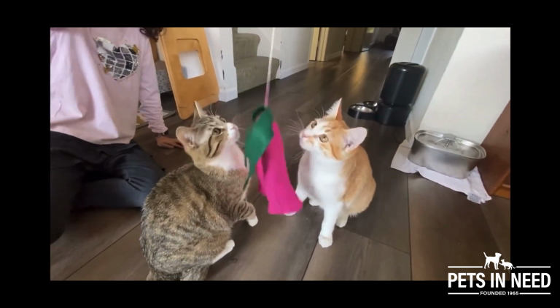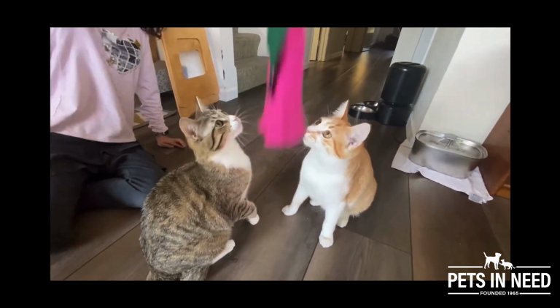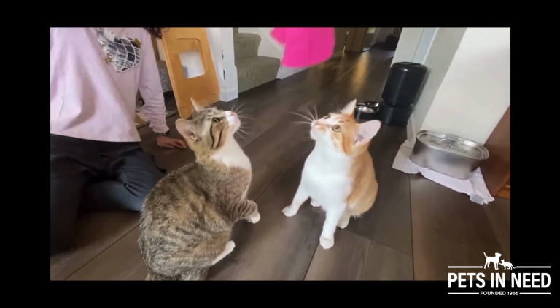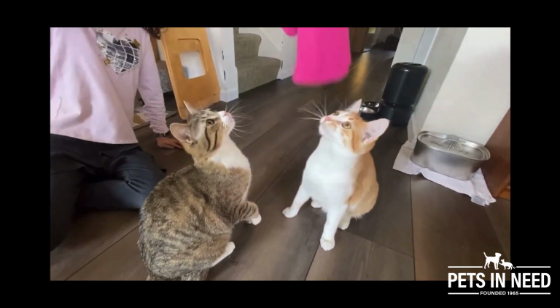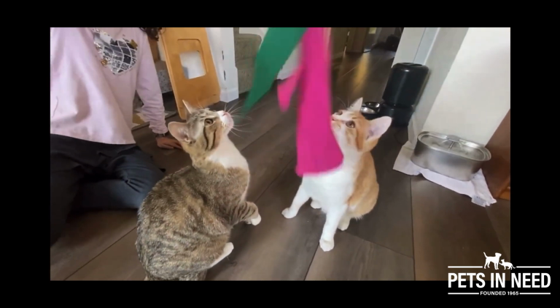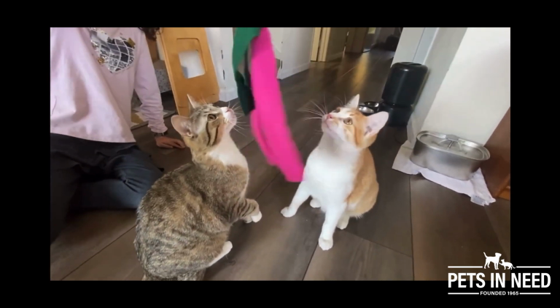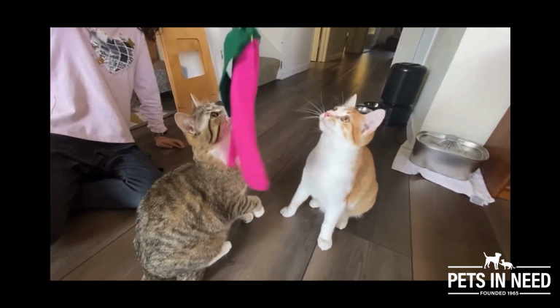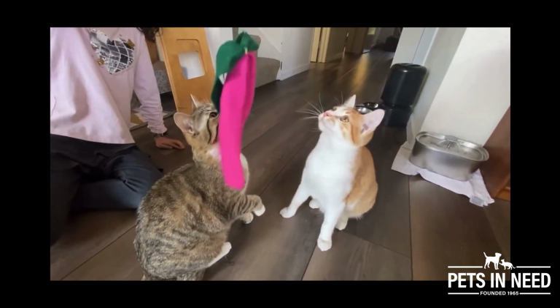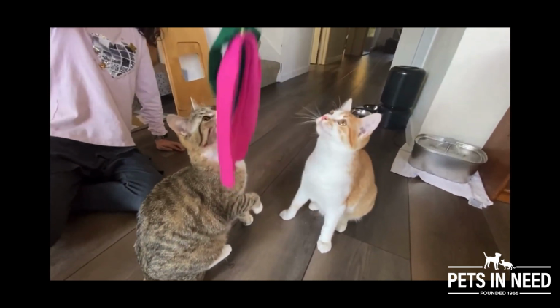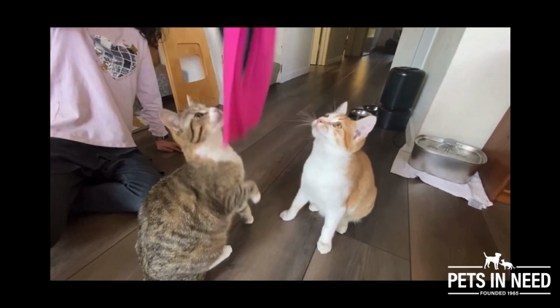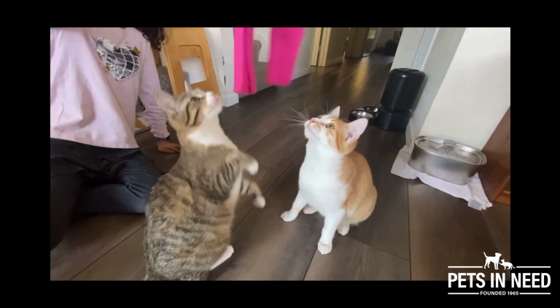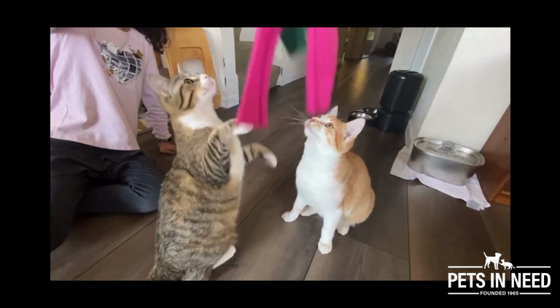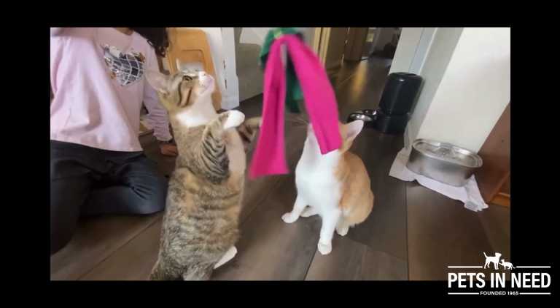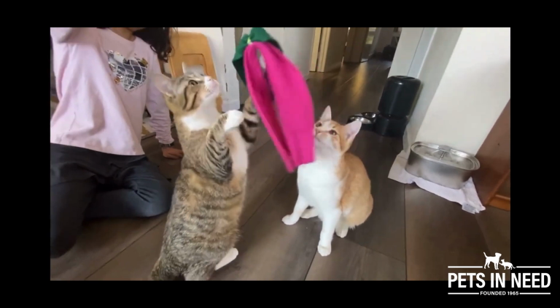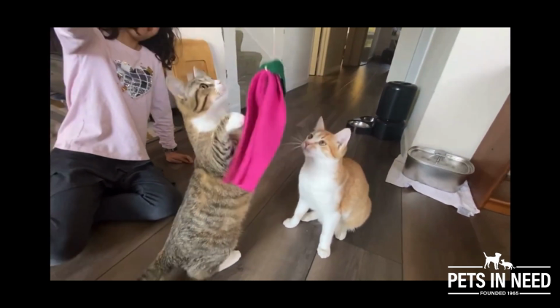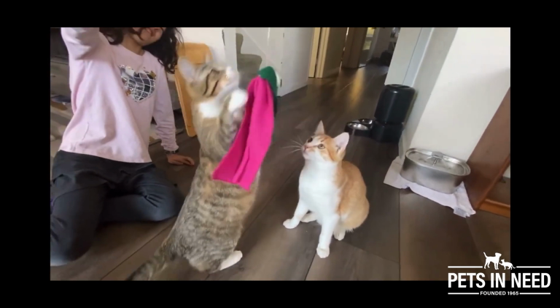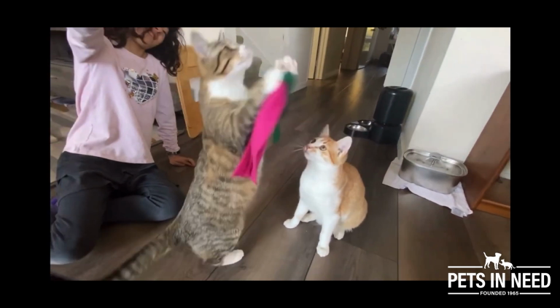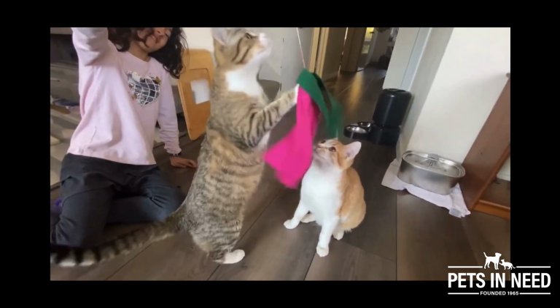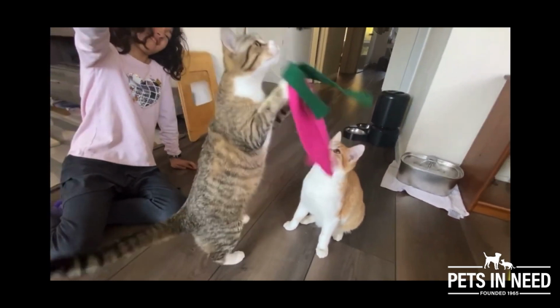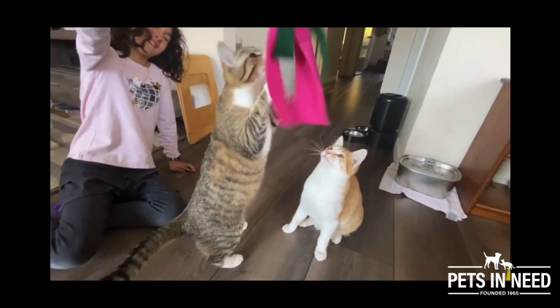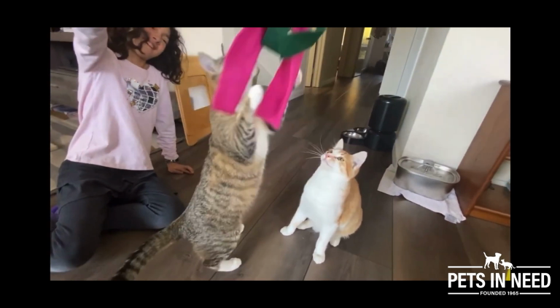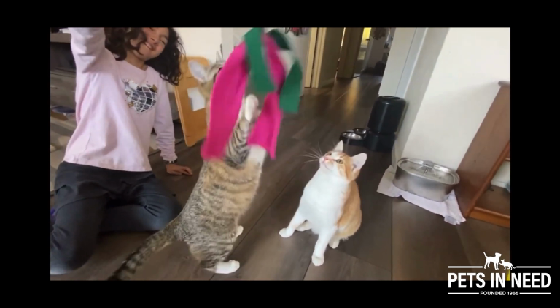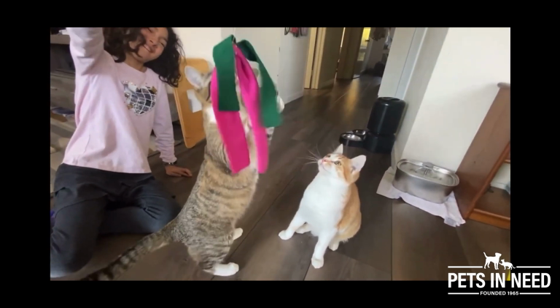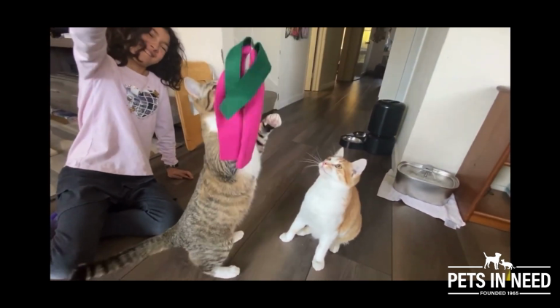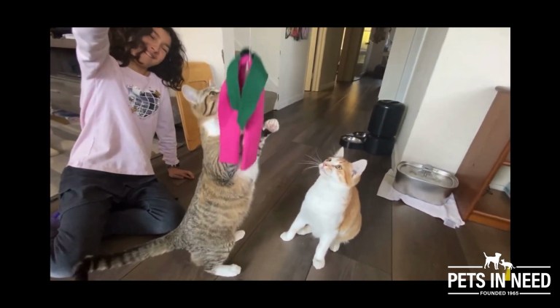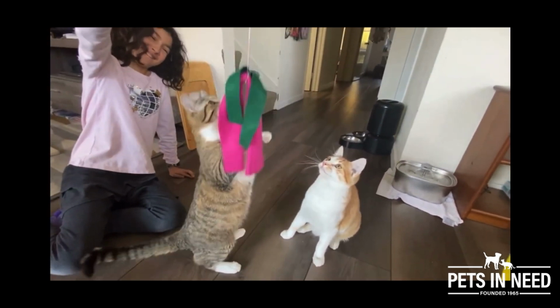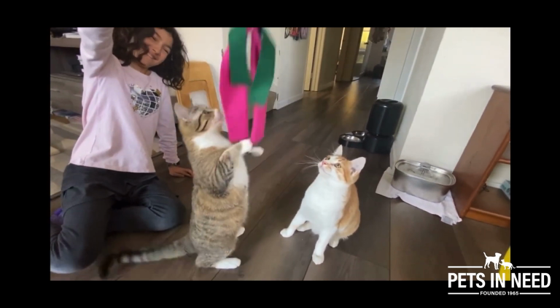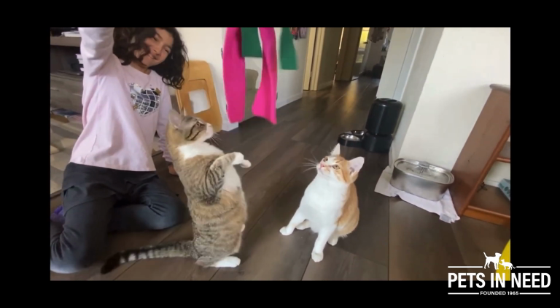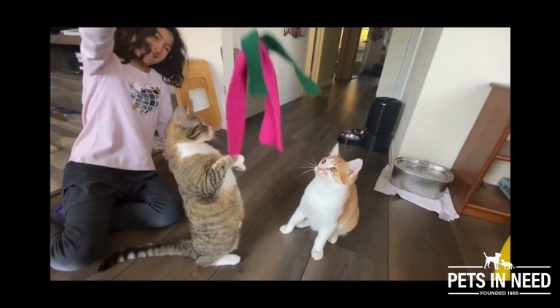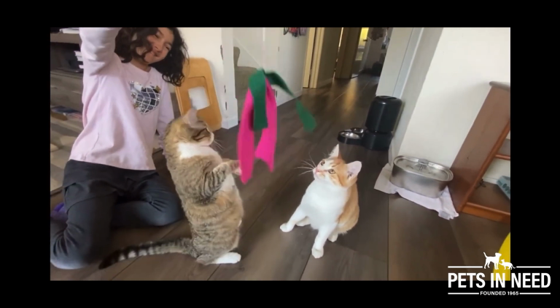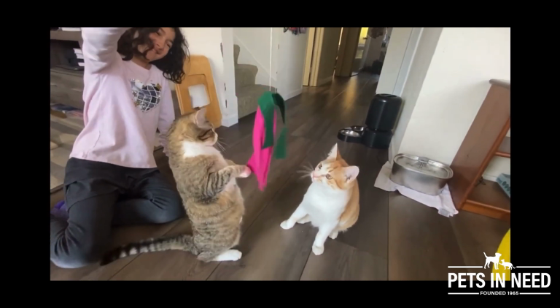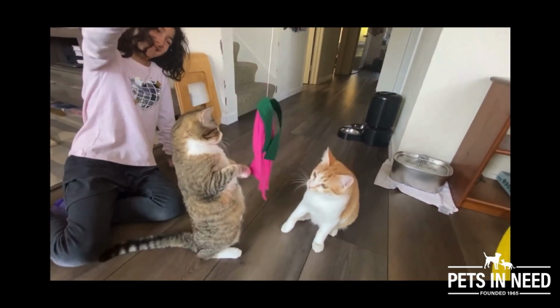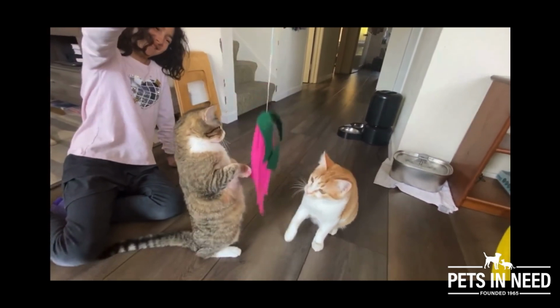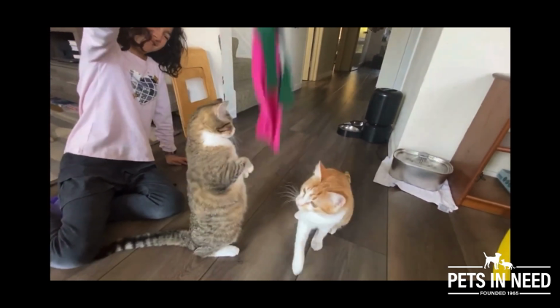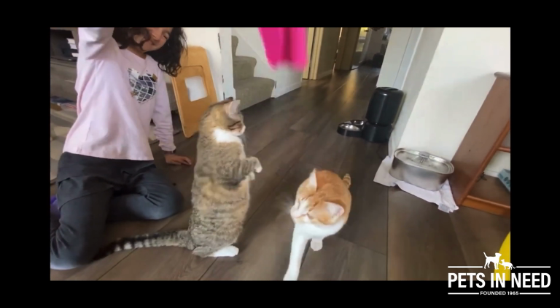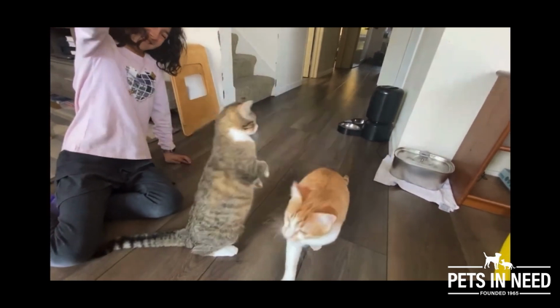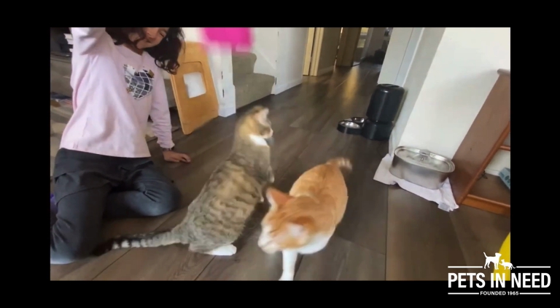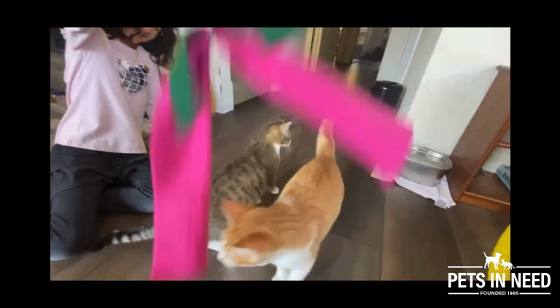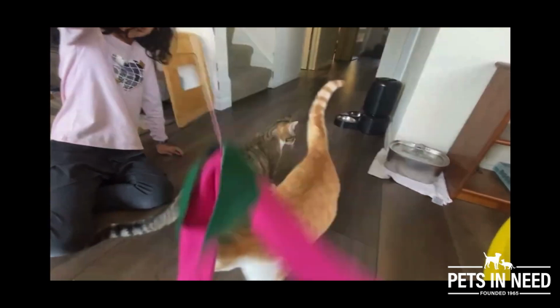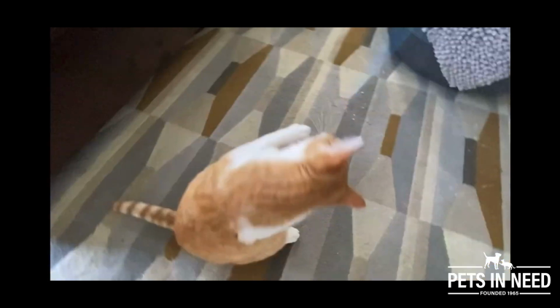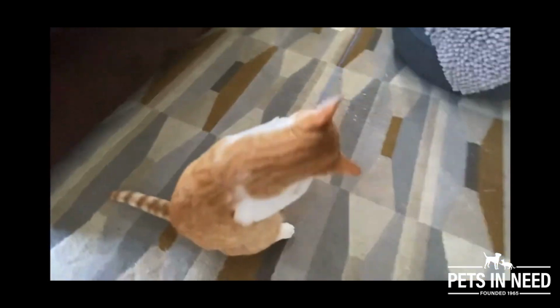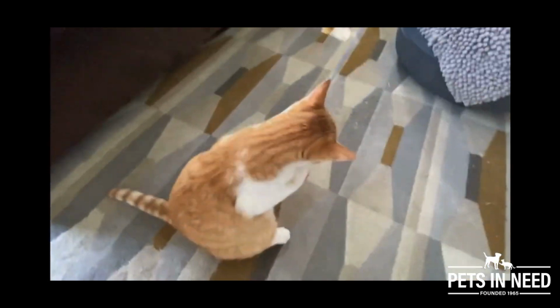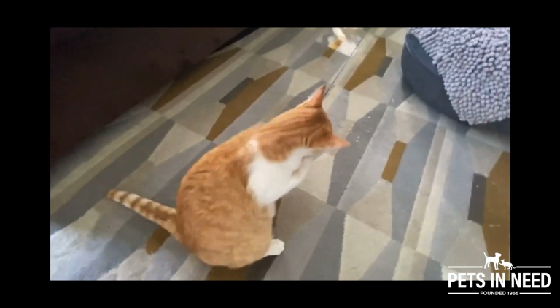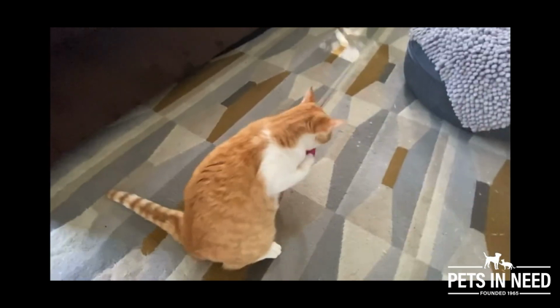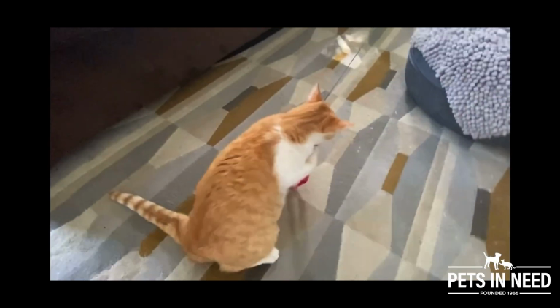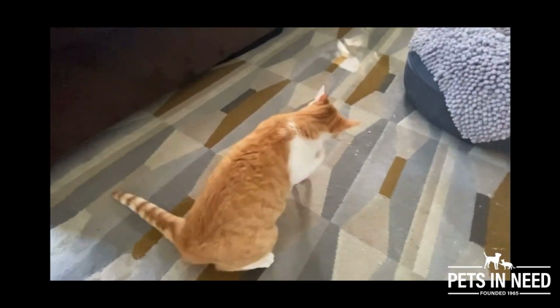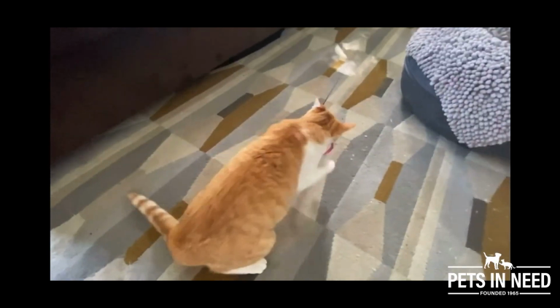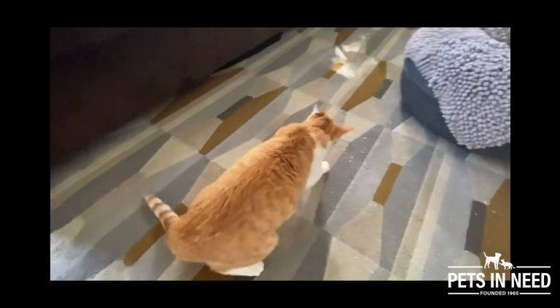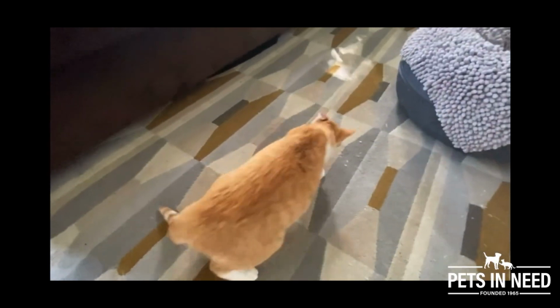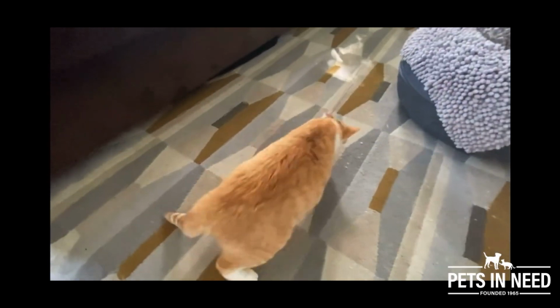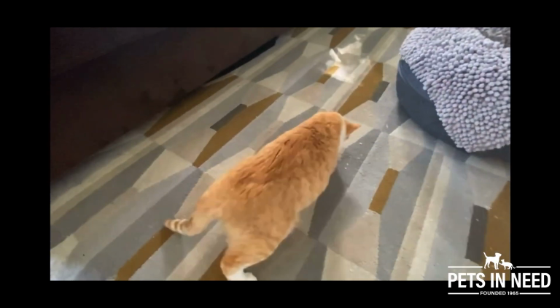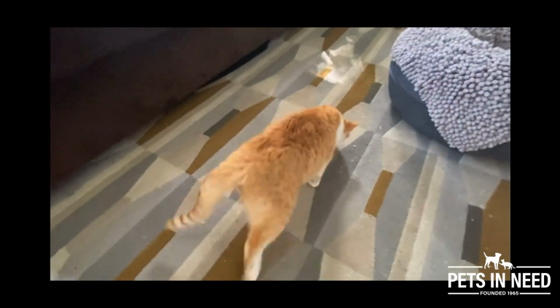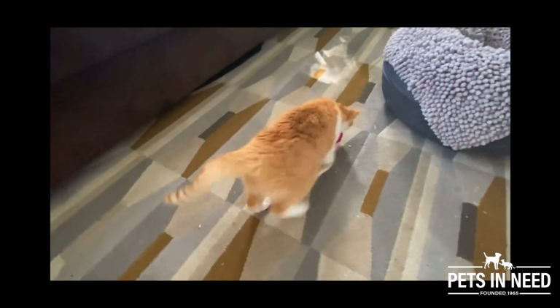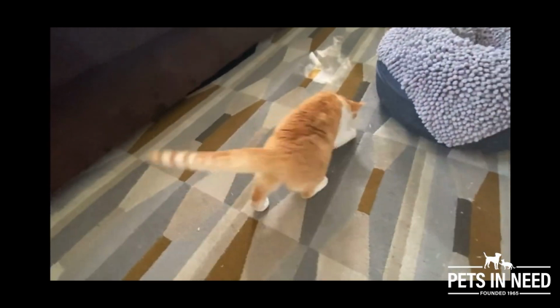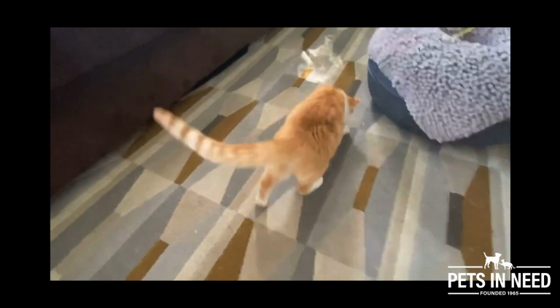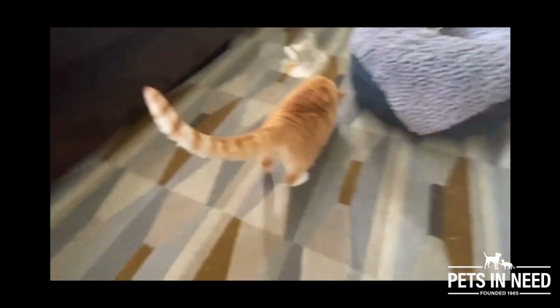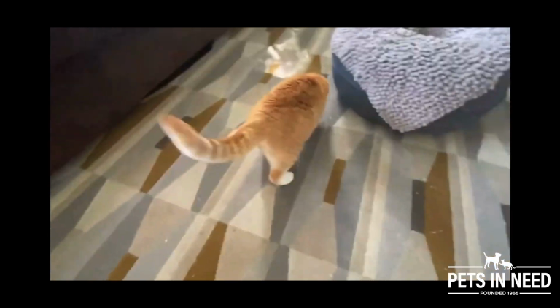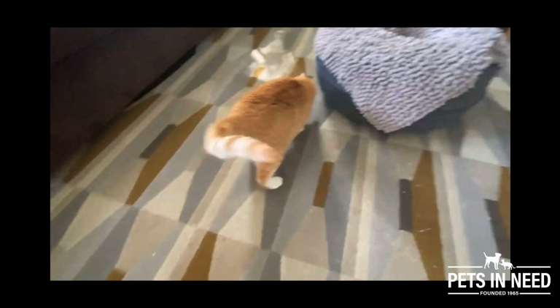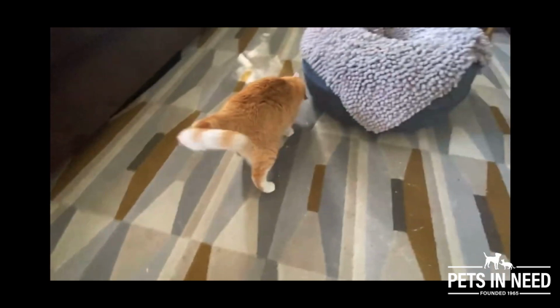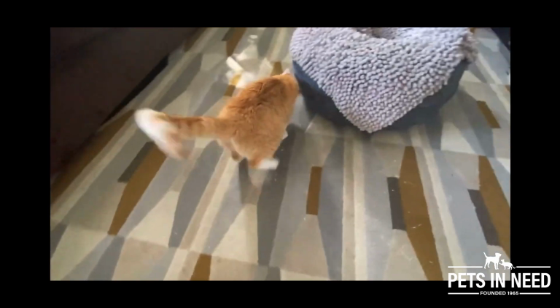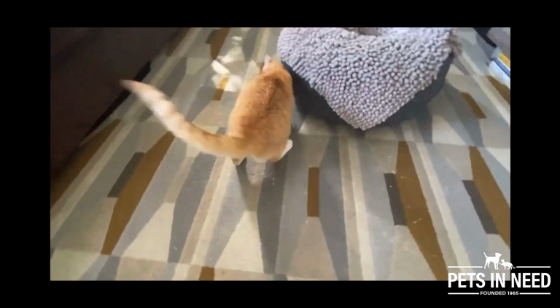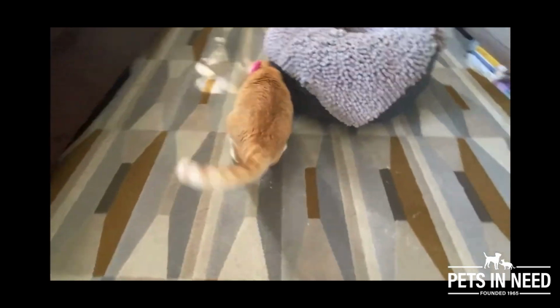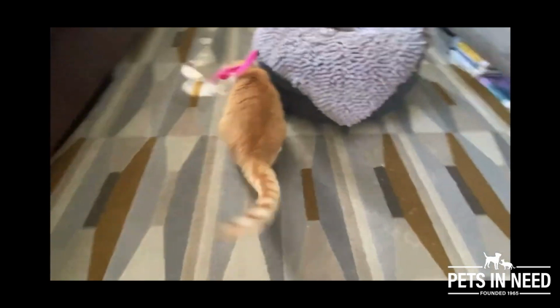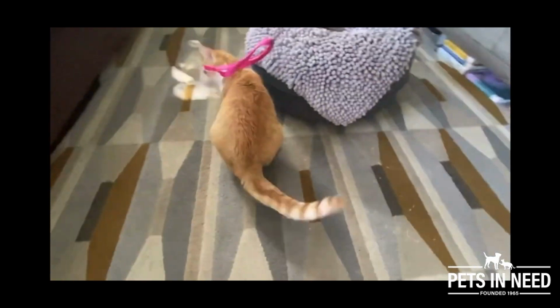Playing with toys provides a way for cats to engage and bond with humans as well.